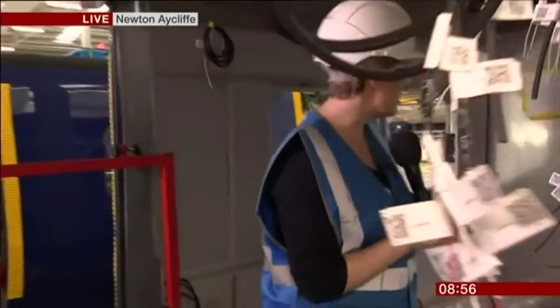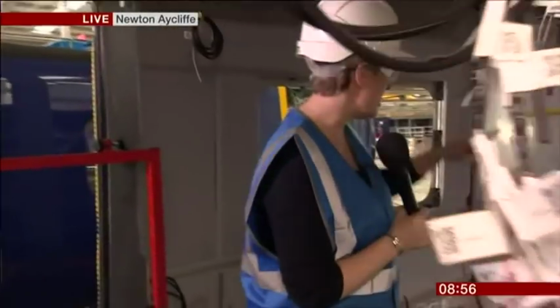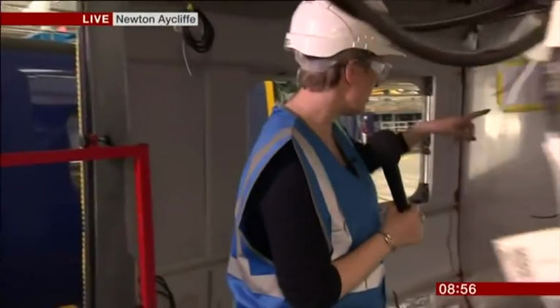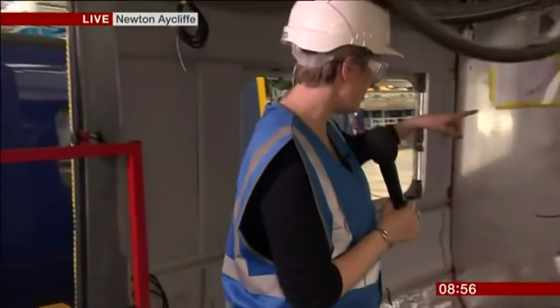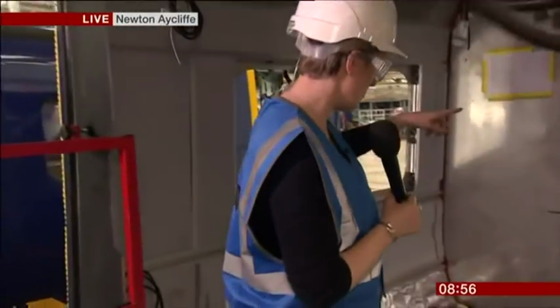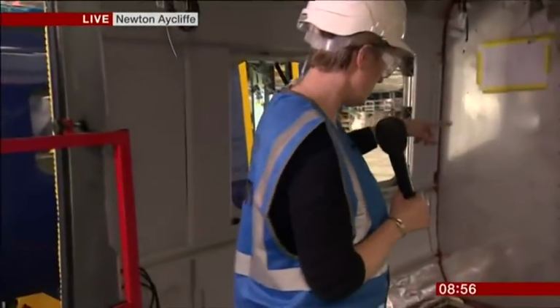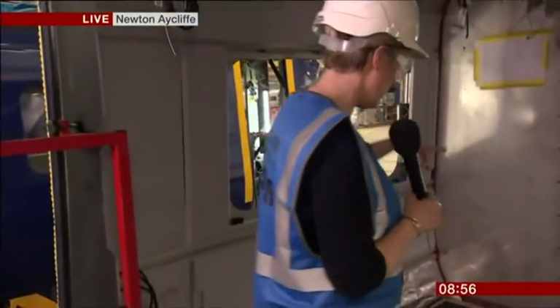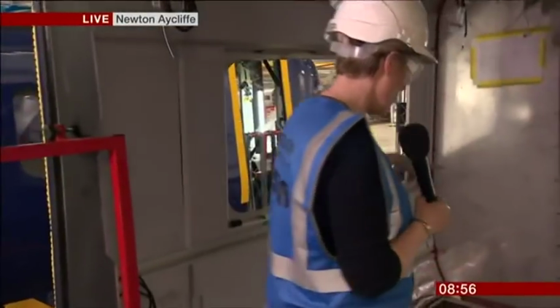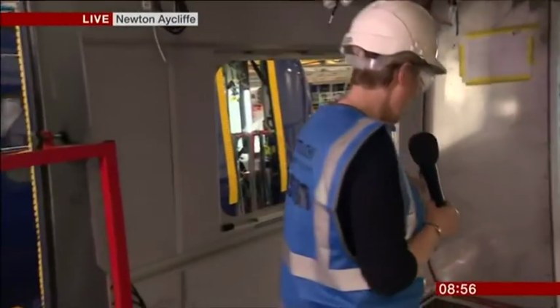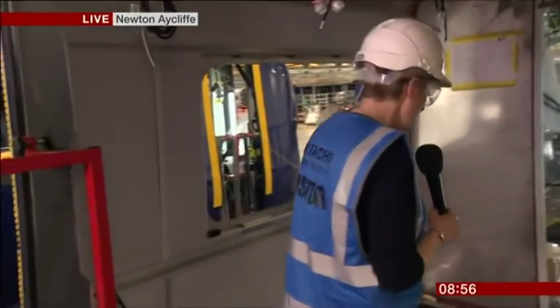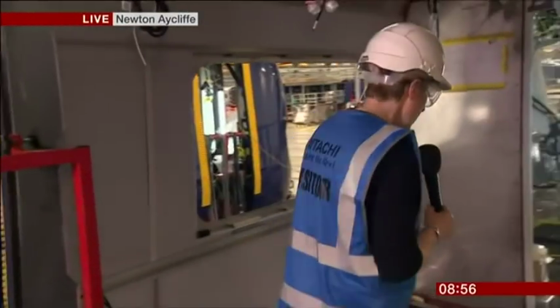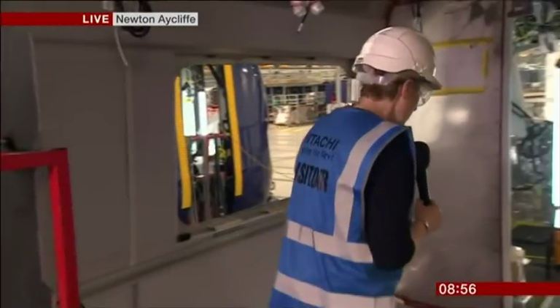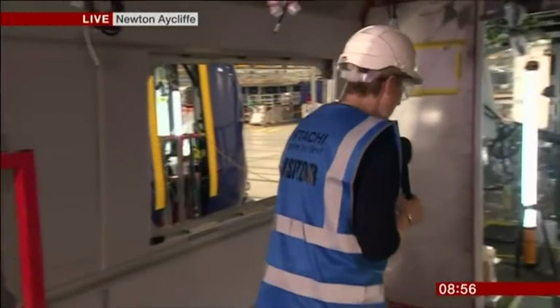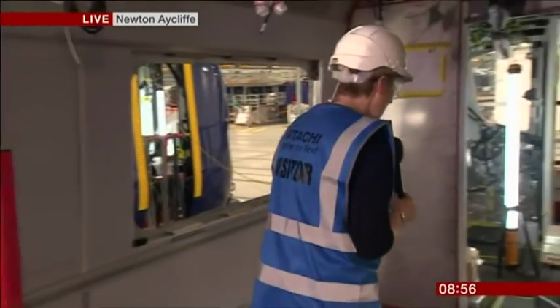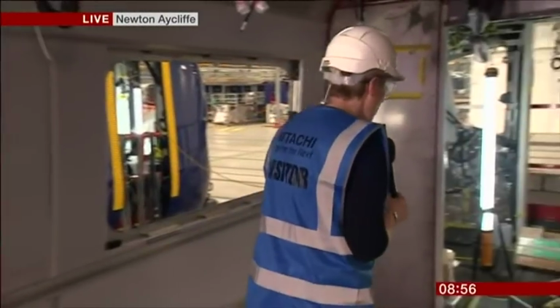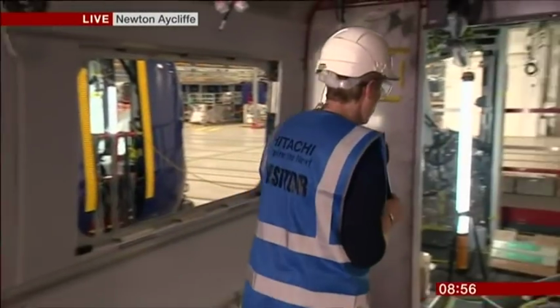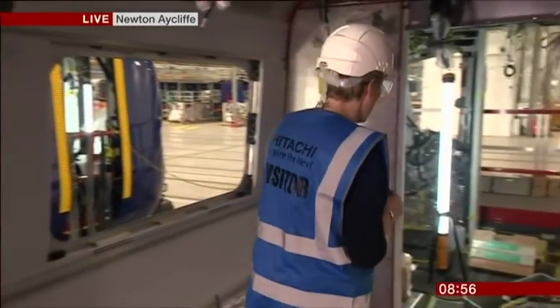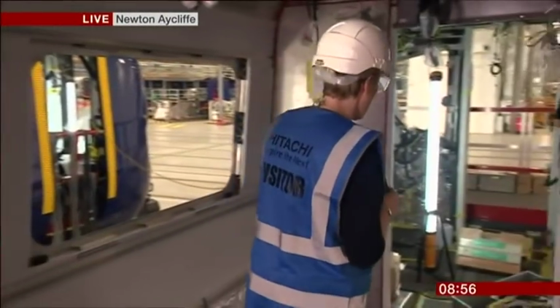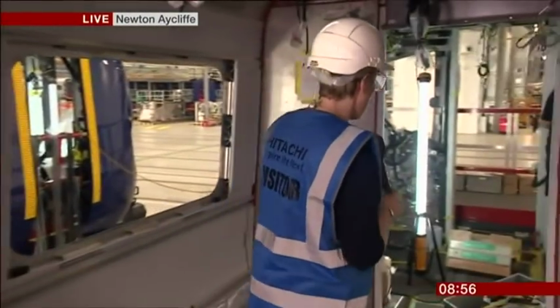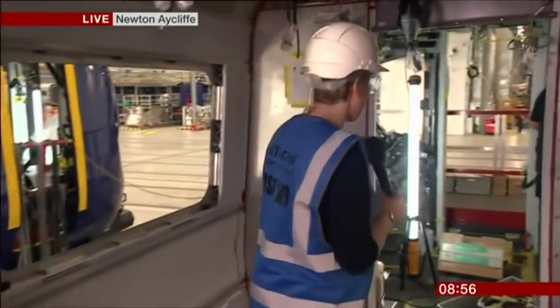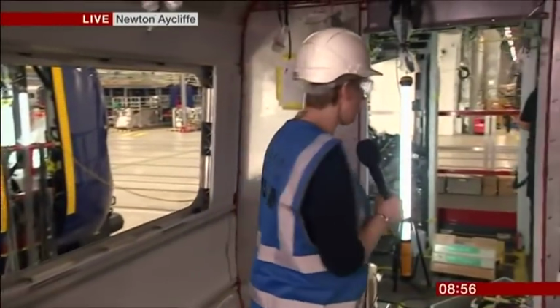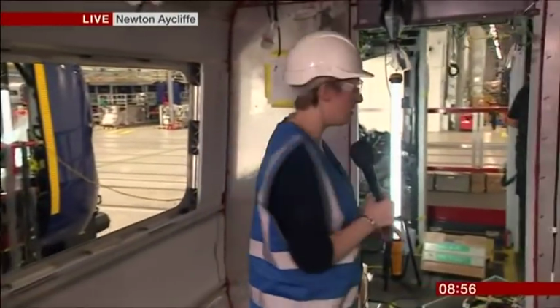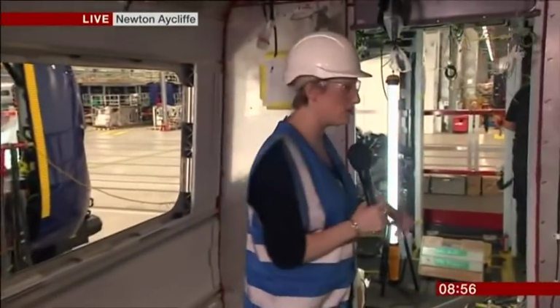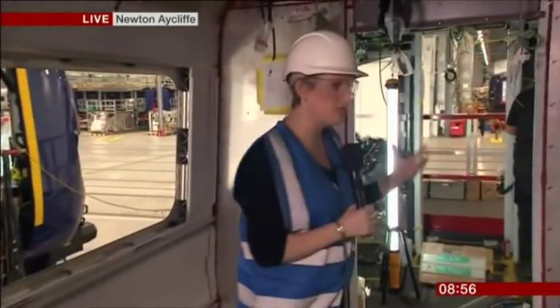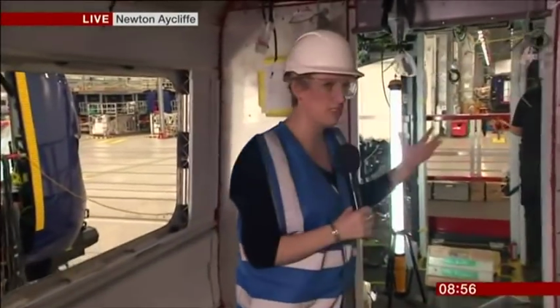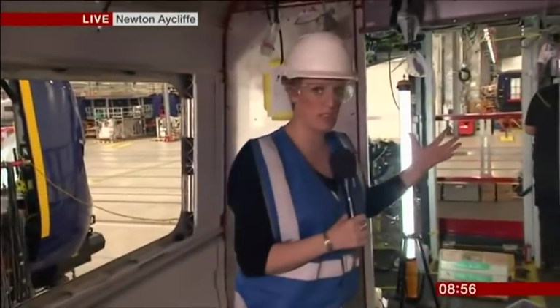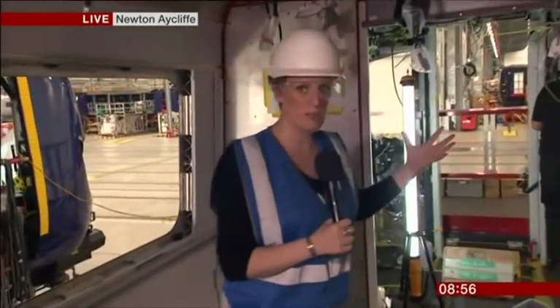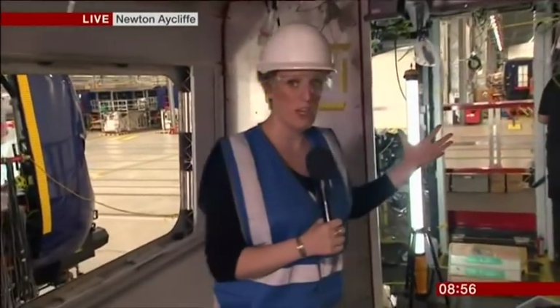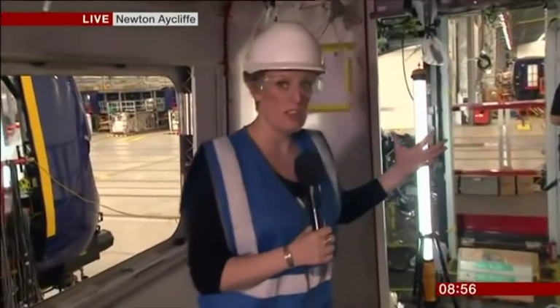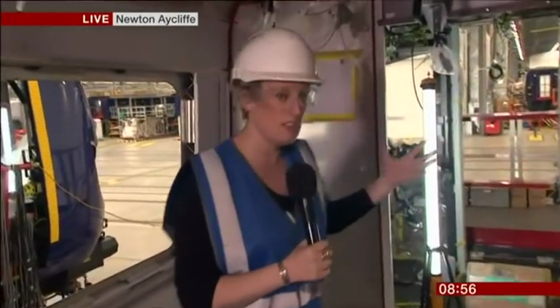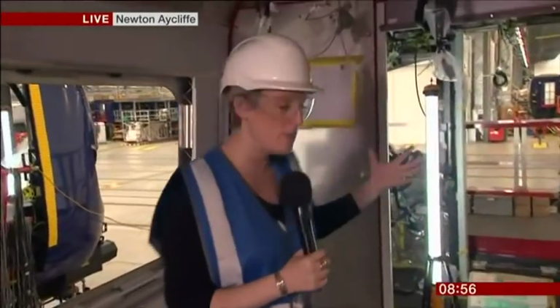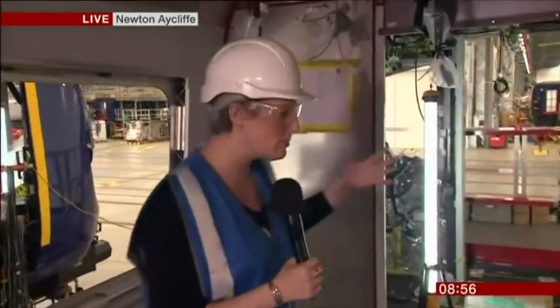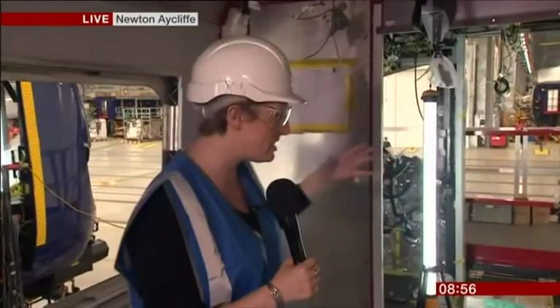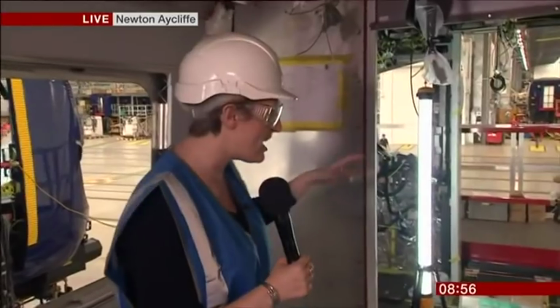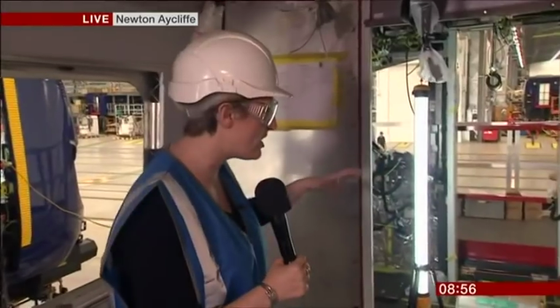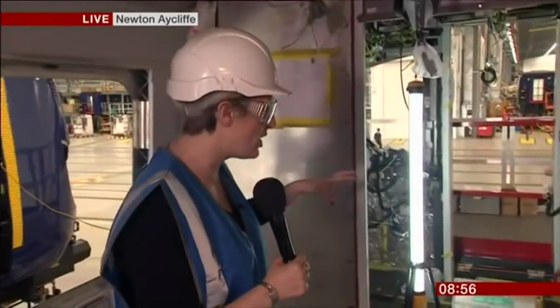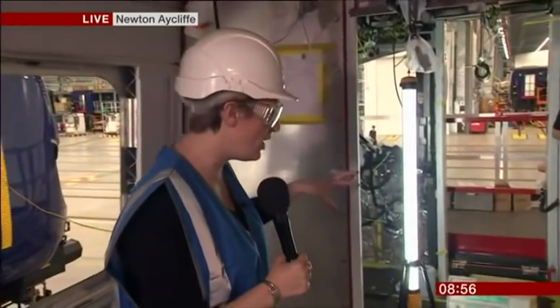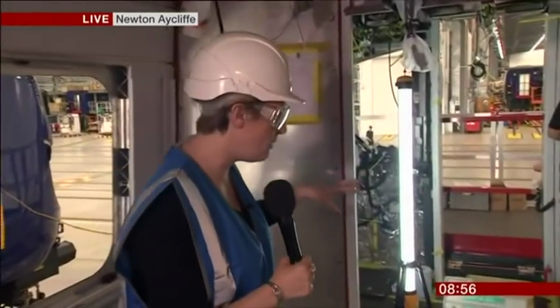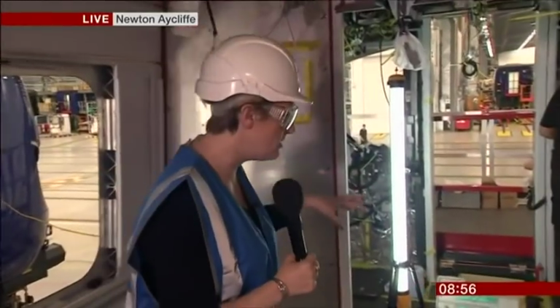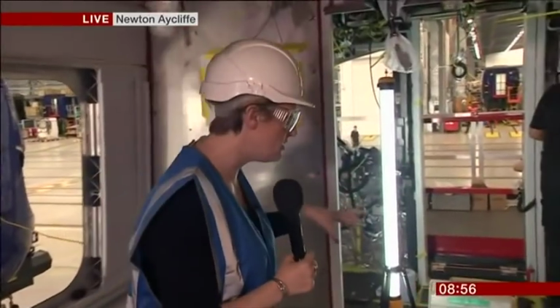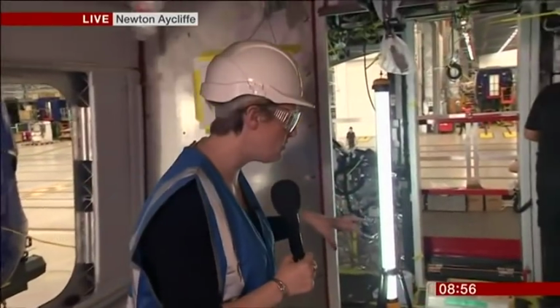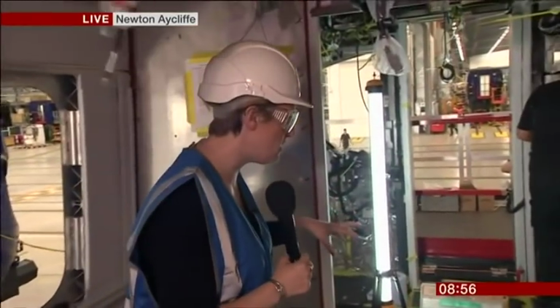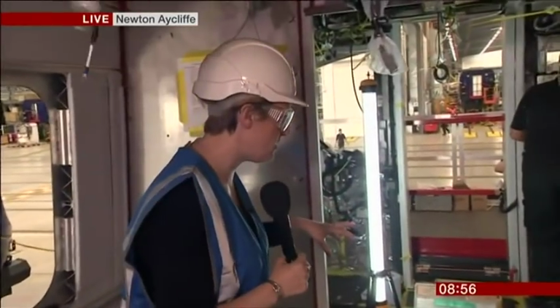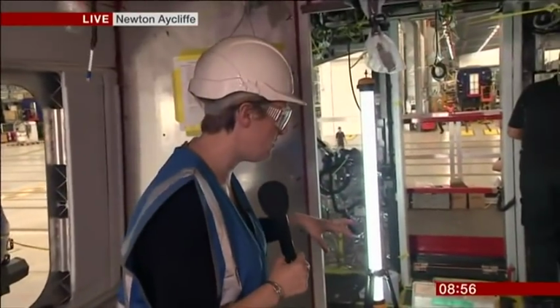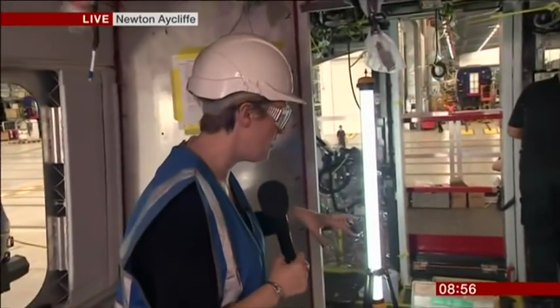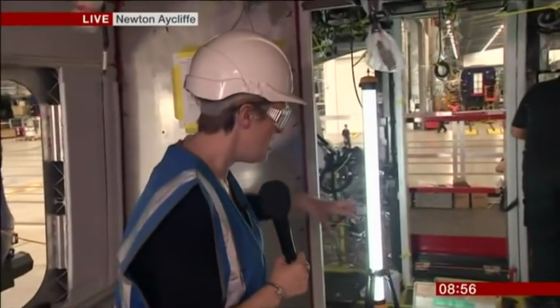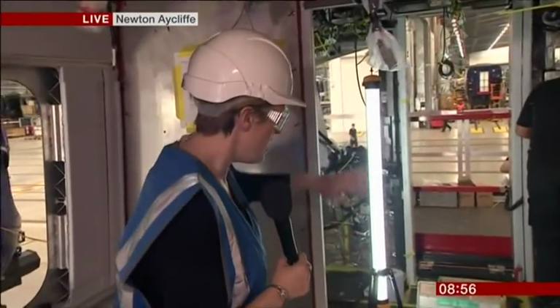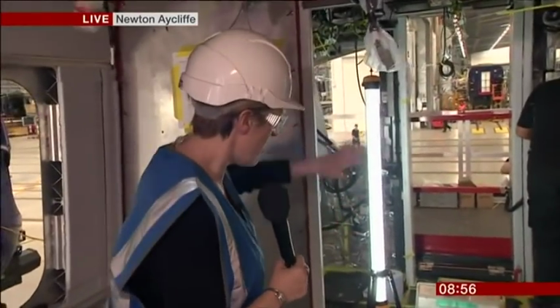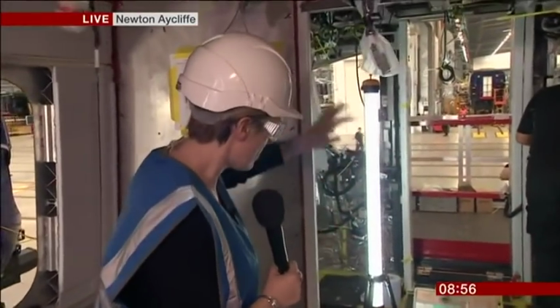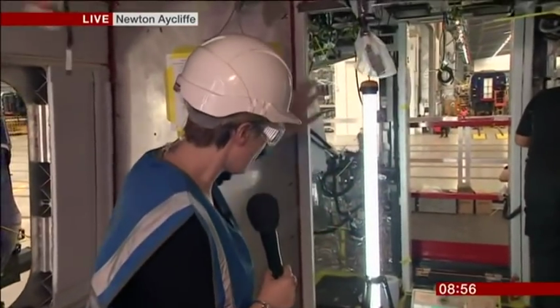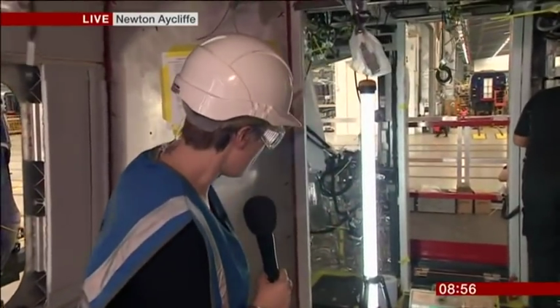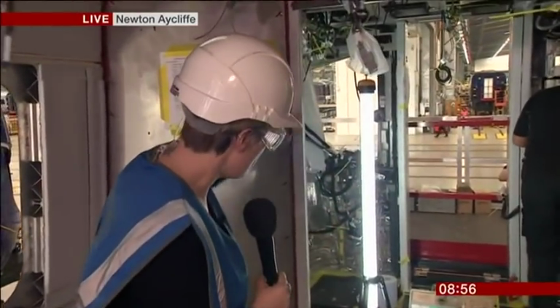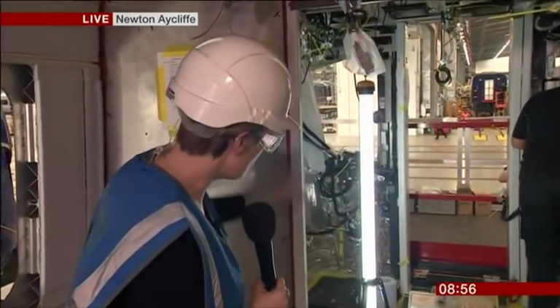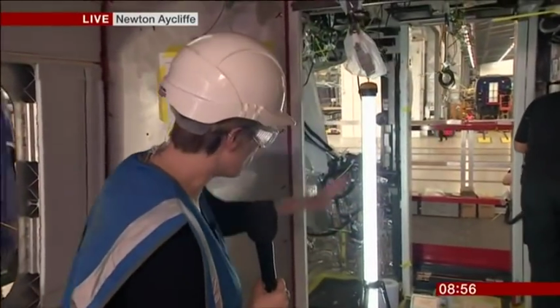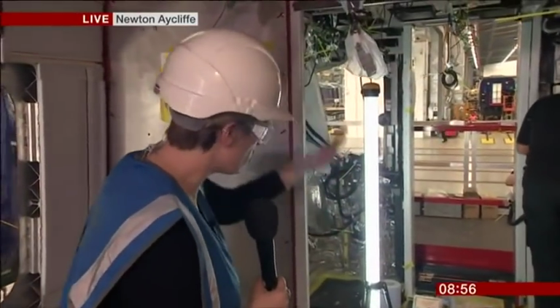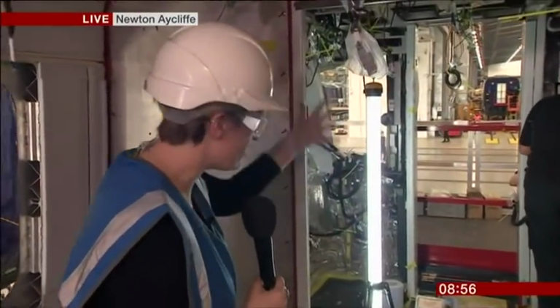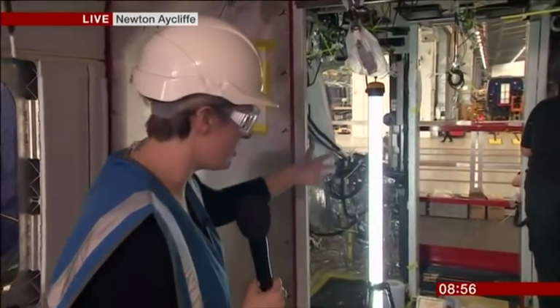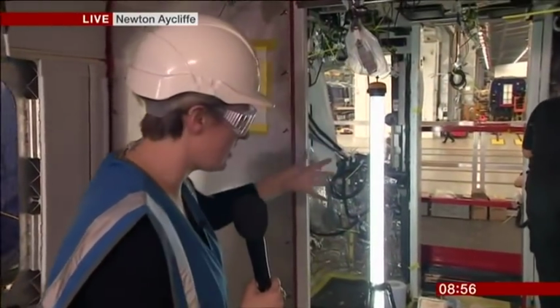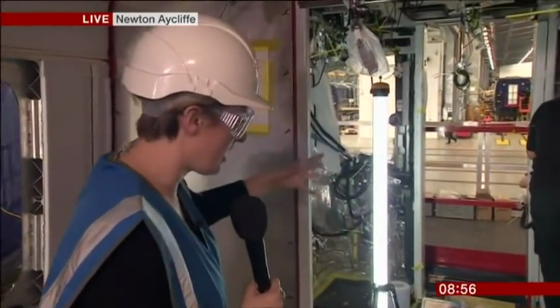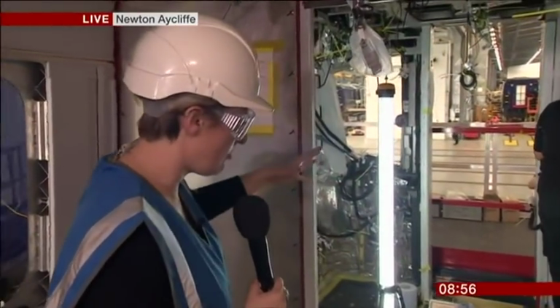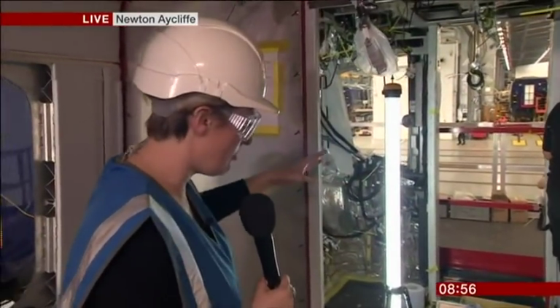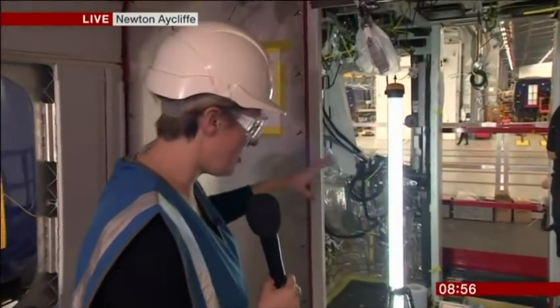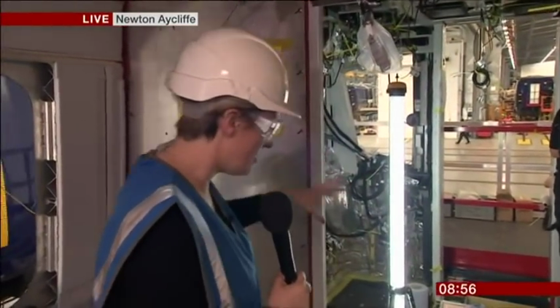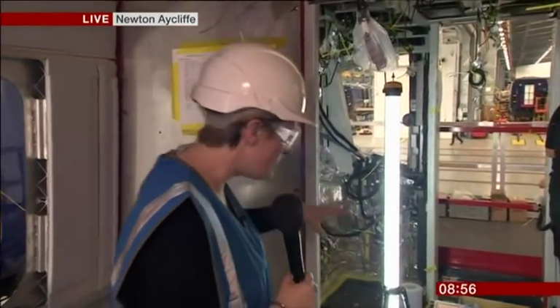I can take you through to where the cab area is. There's about 10 kilometres worth of cabling just in the cab section.